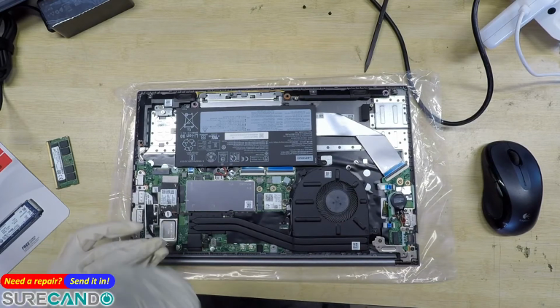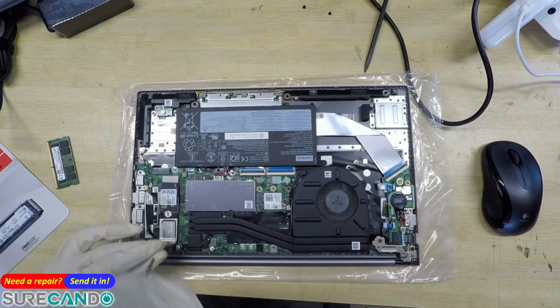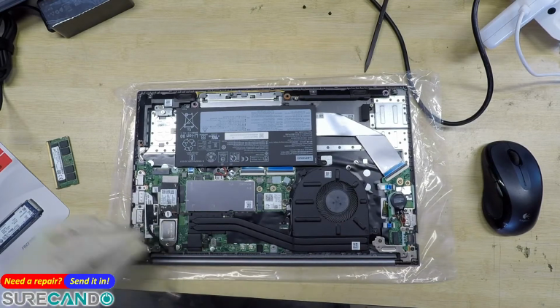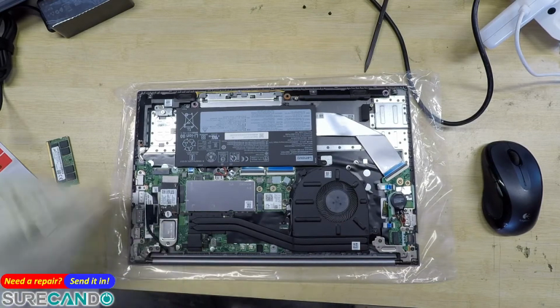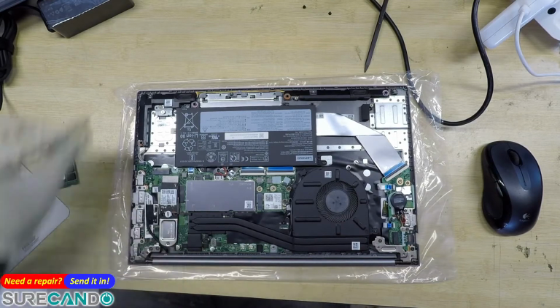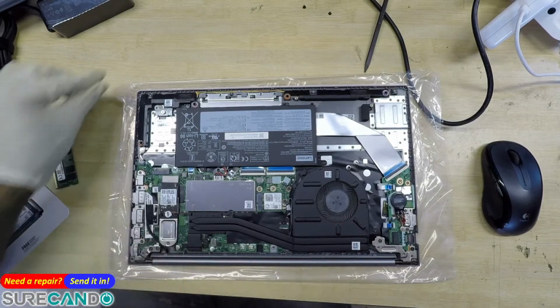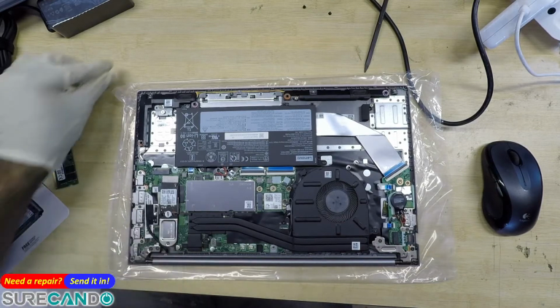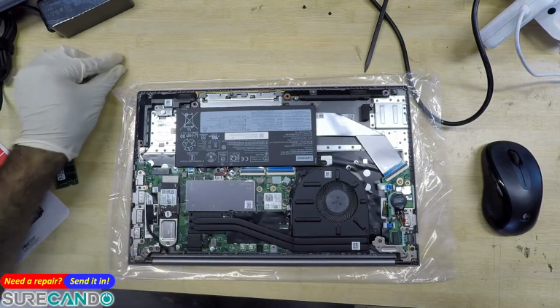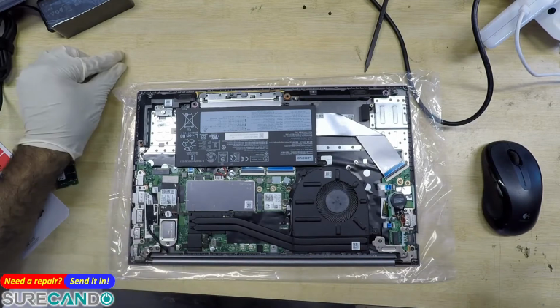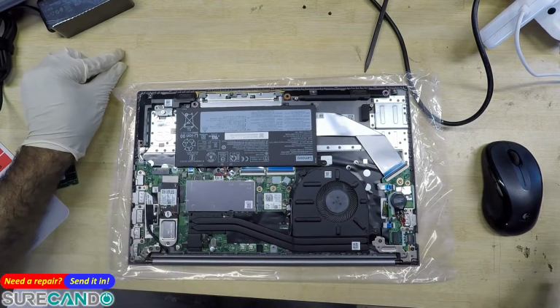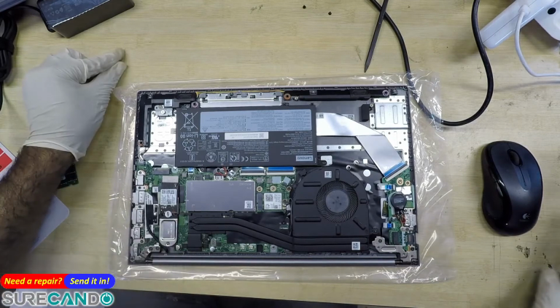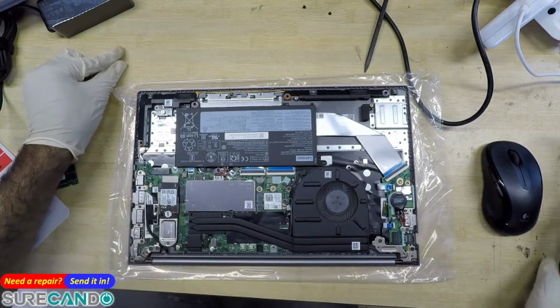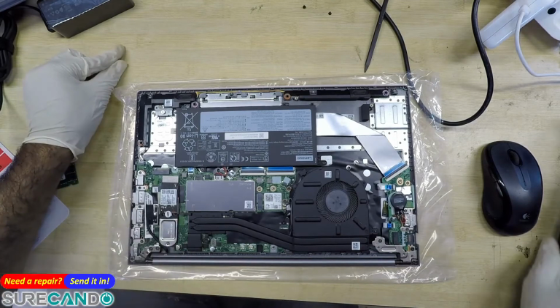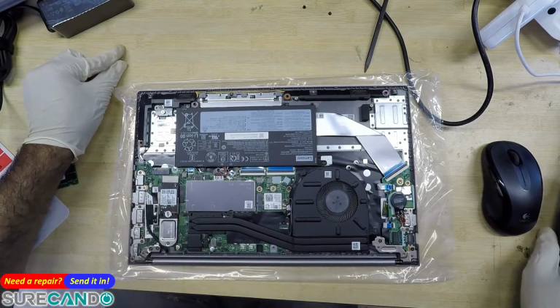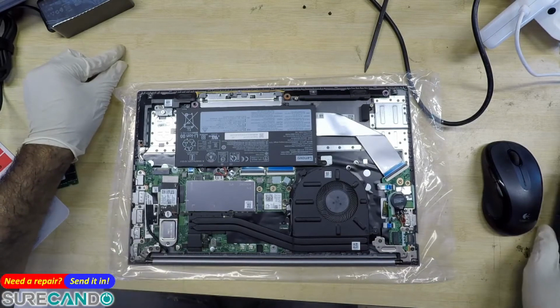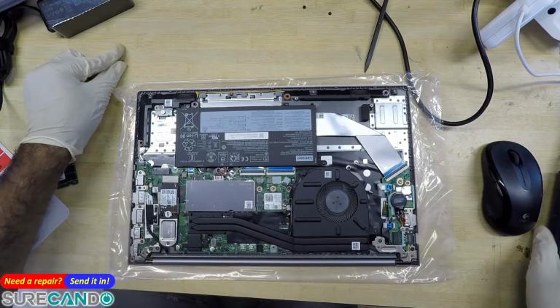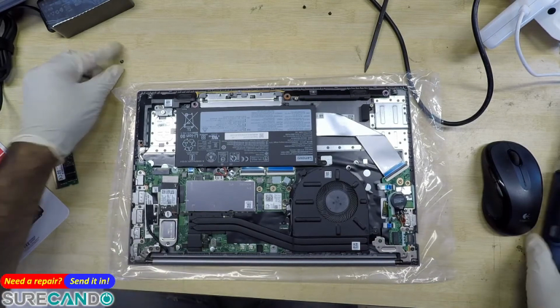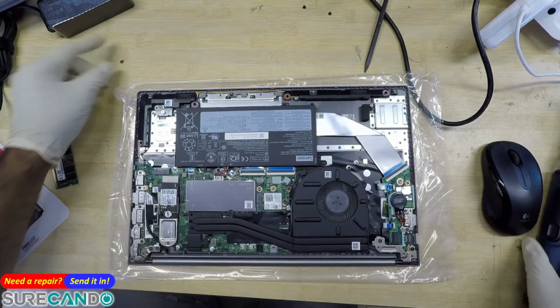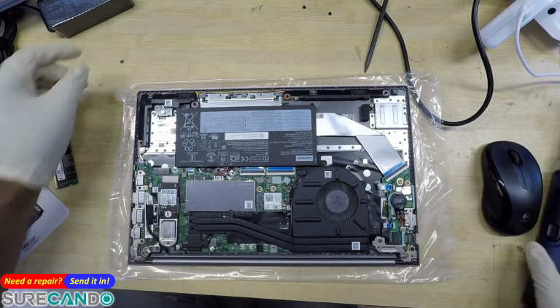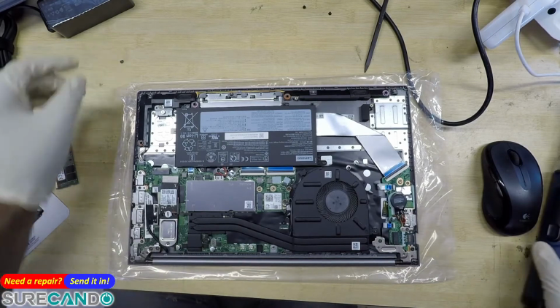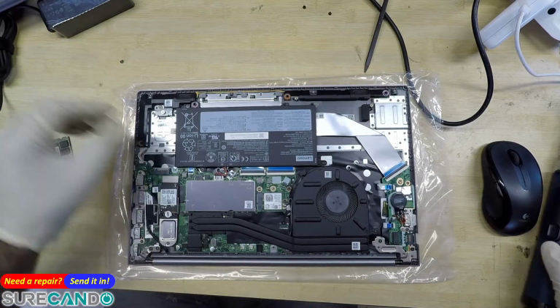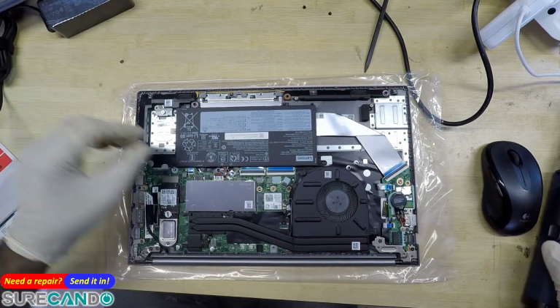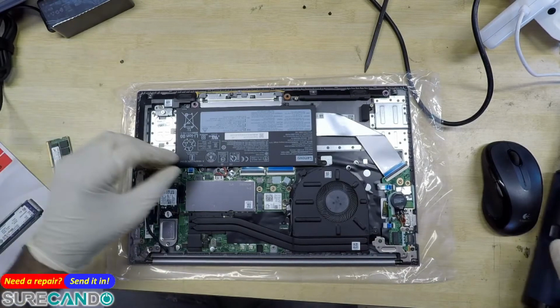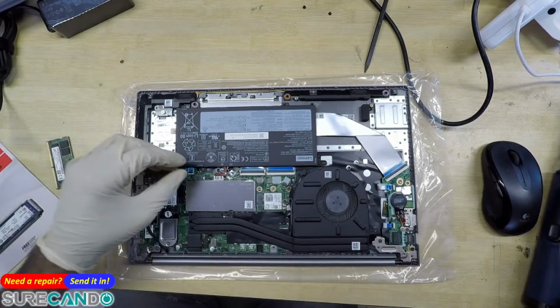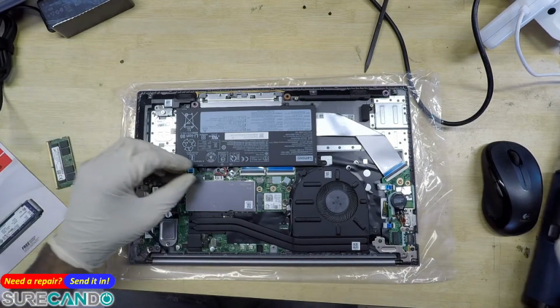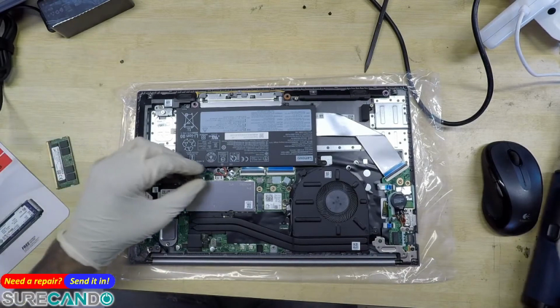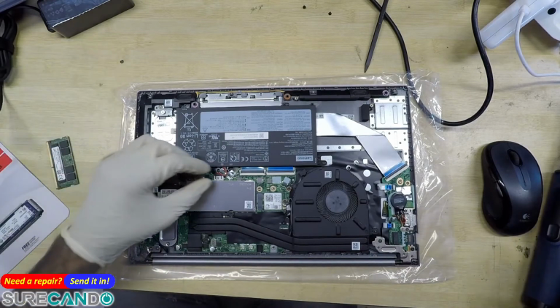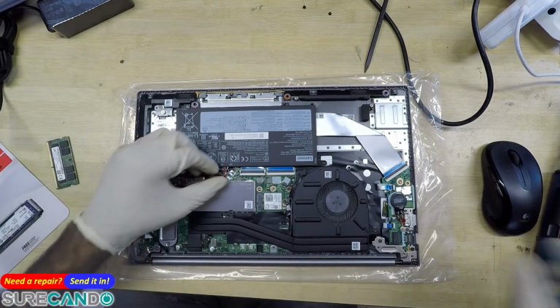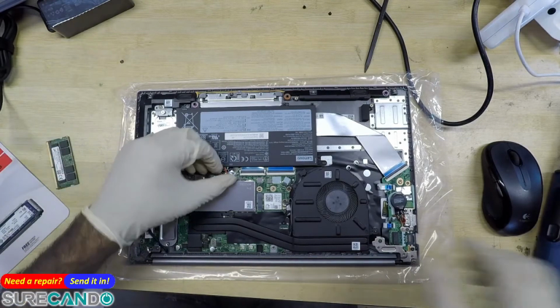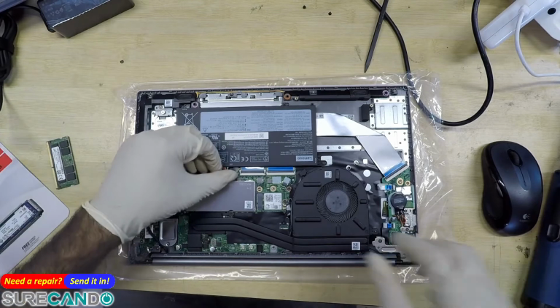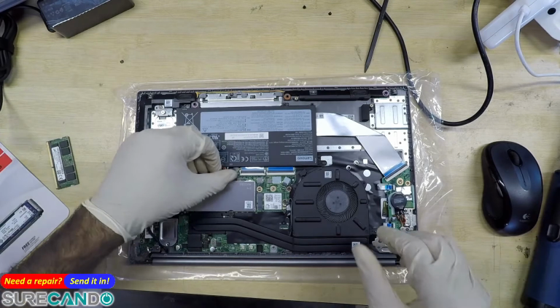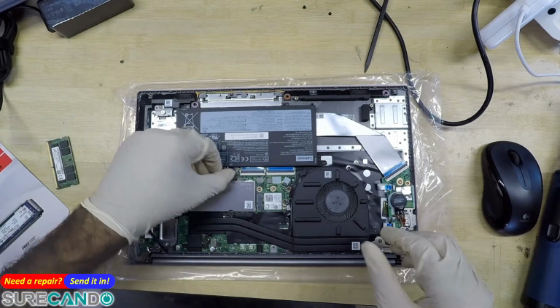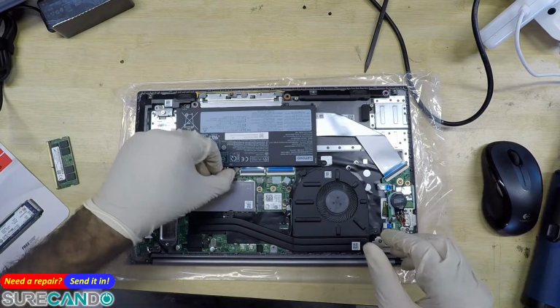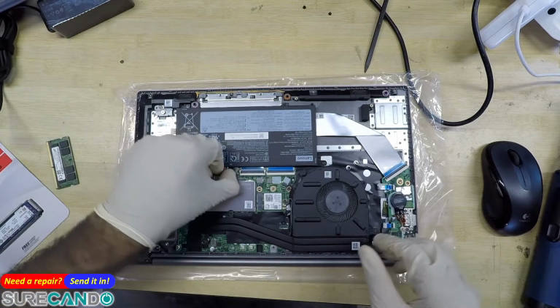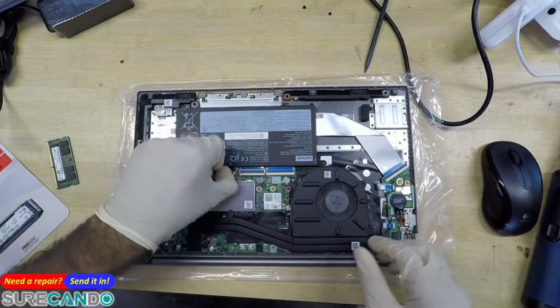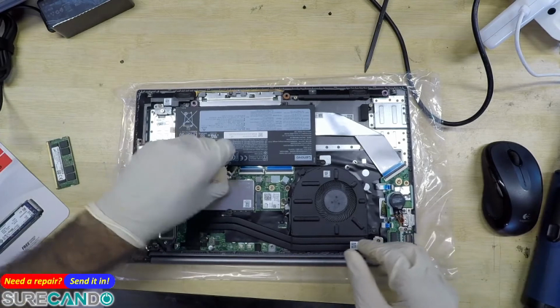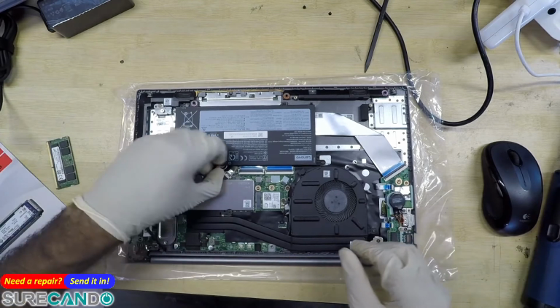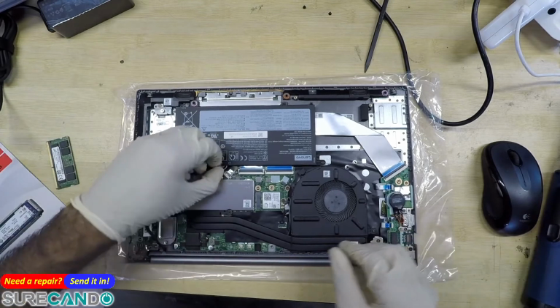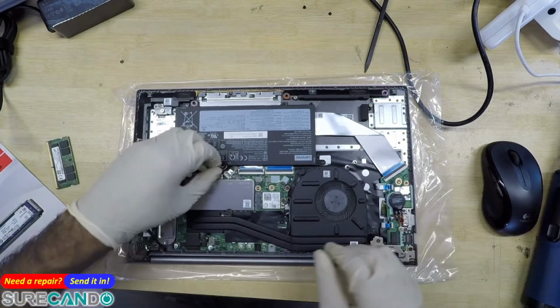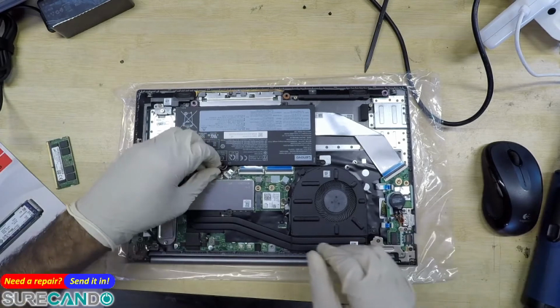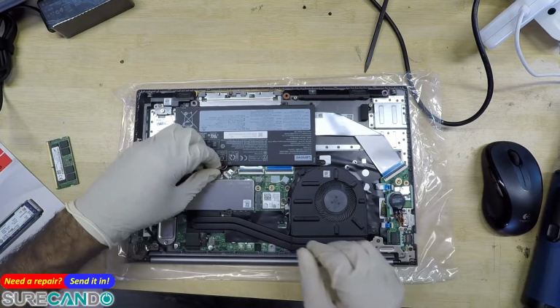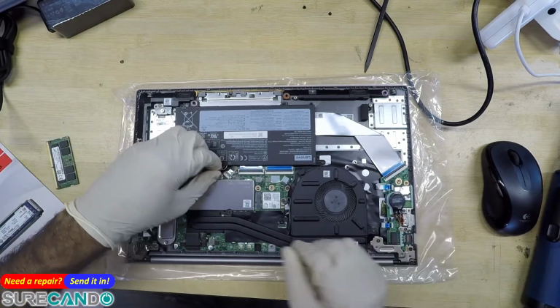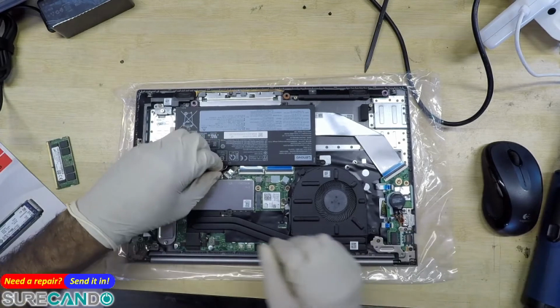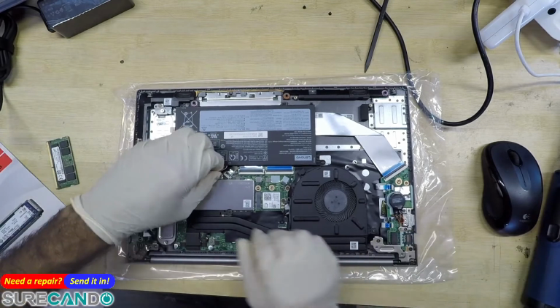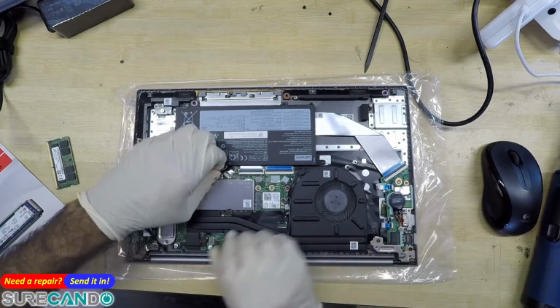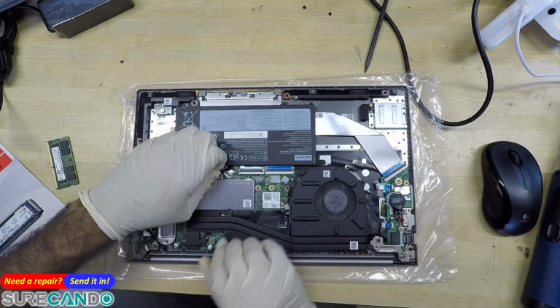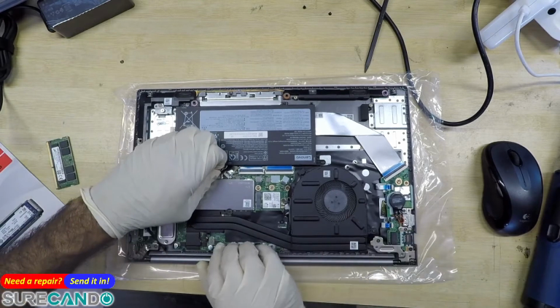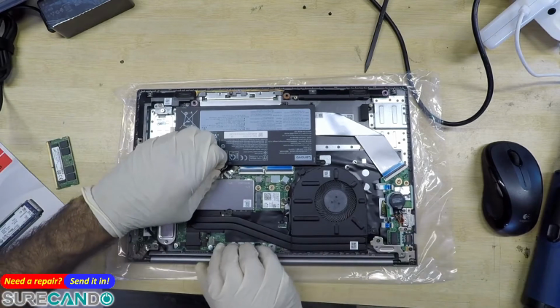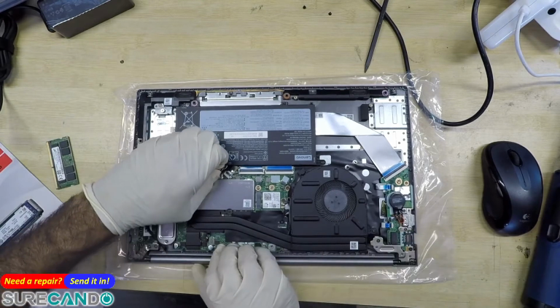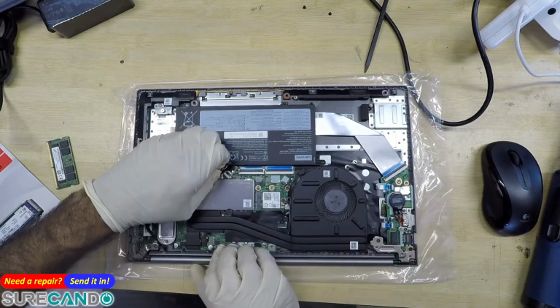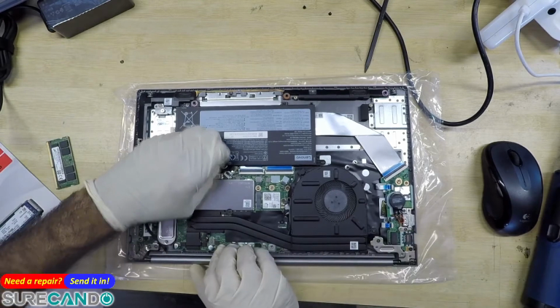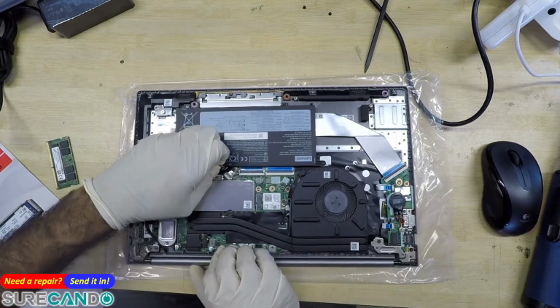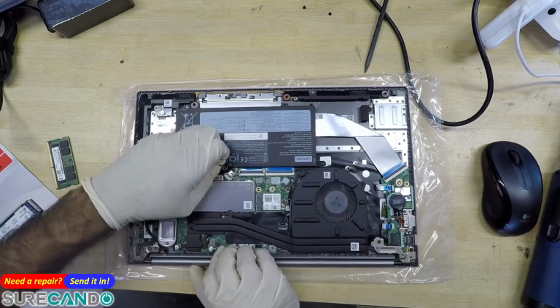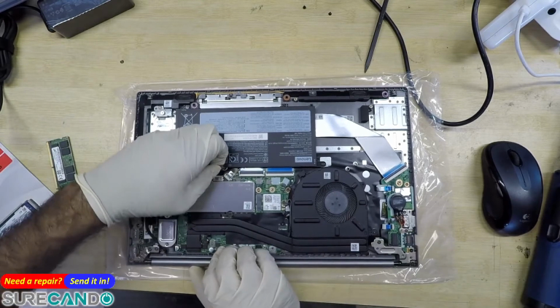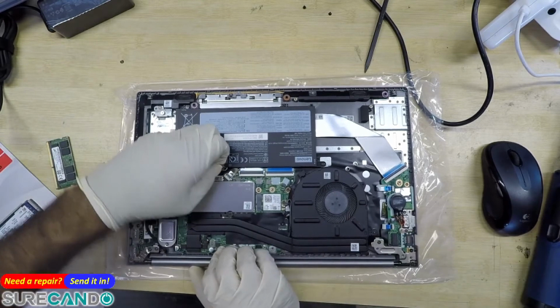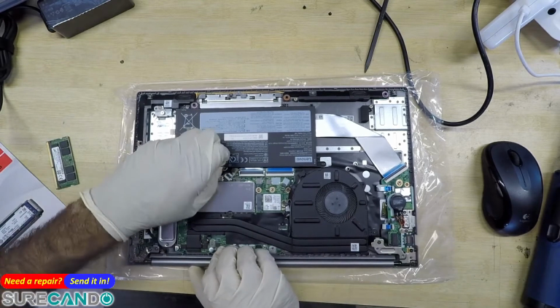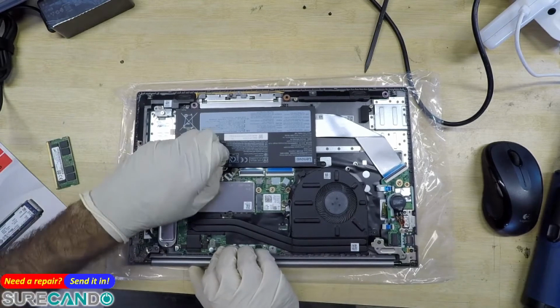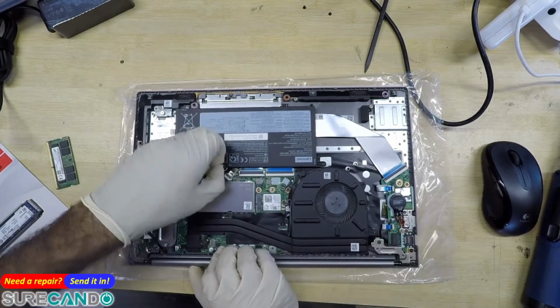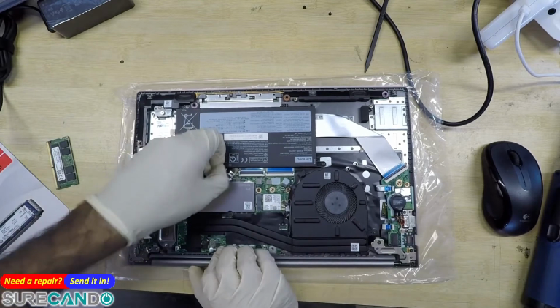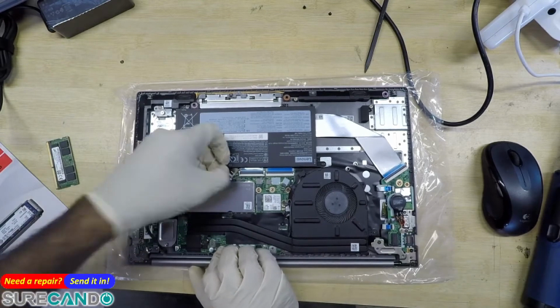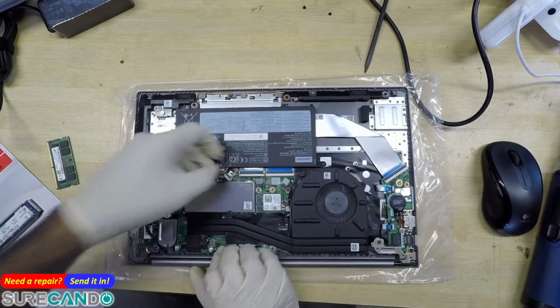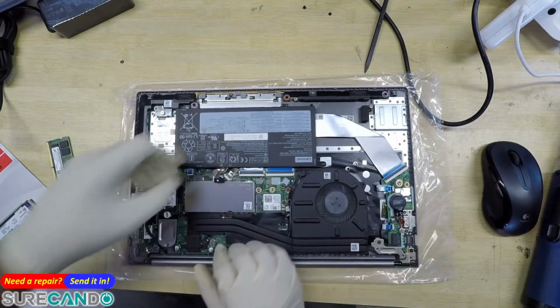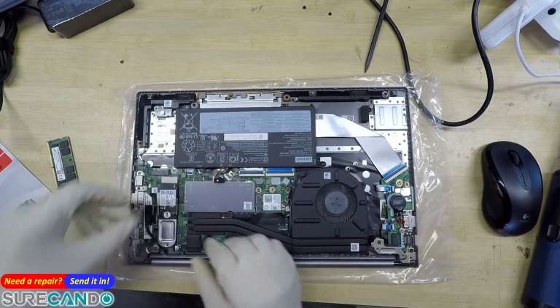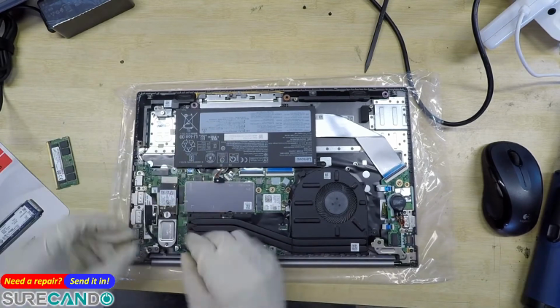Ideally you want to disconnect the battery before proceeding, especially if you're not careful. So we'll do that just to be safe.